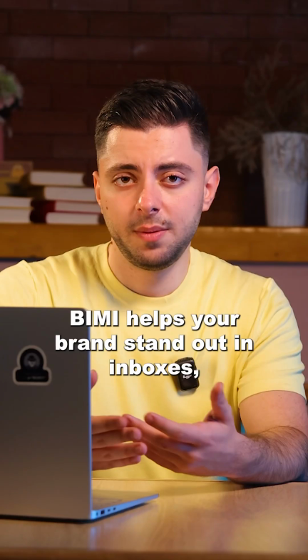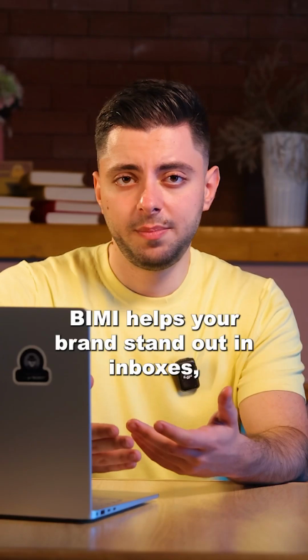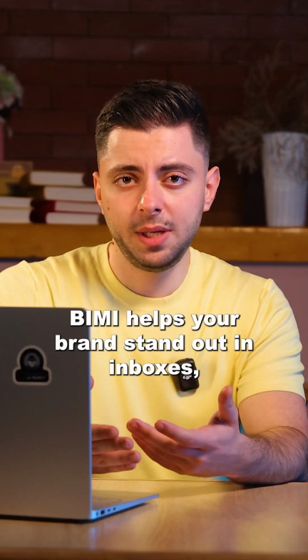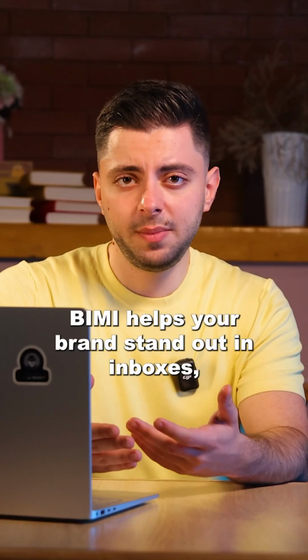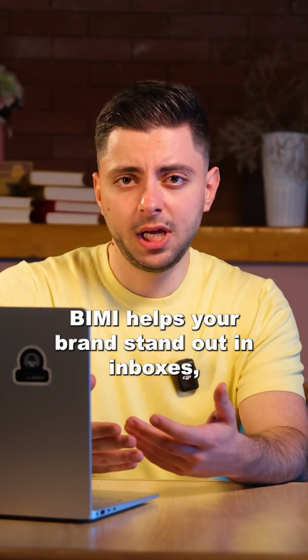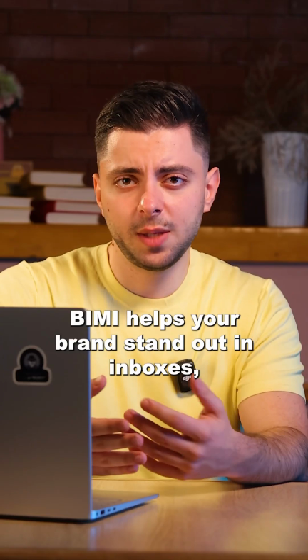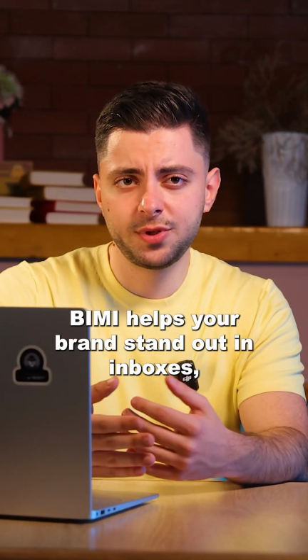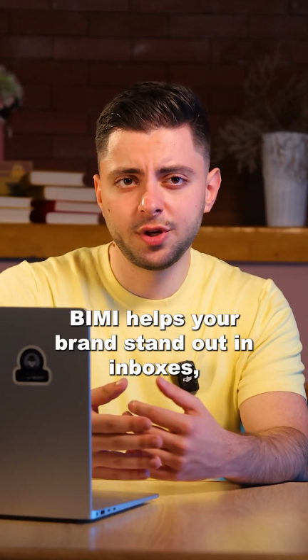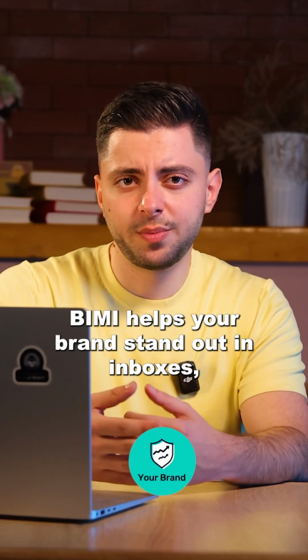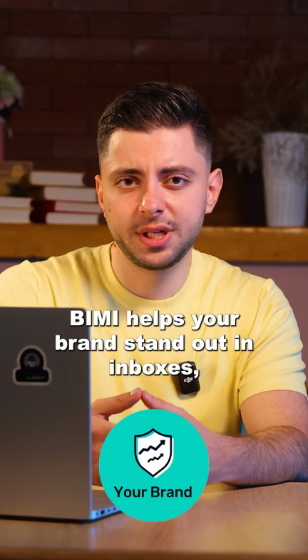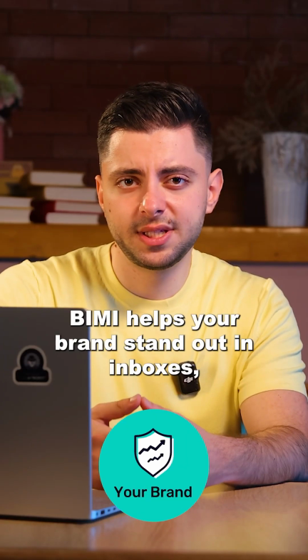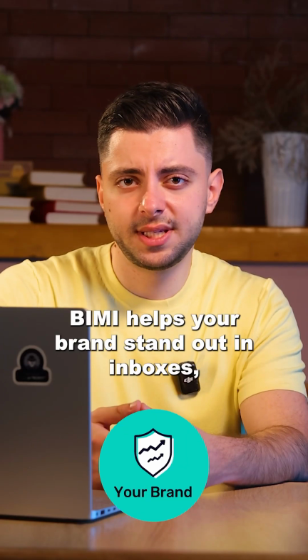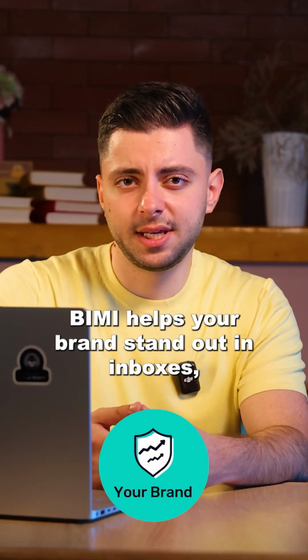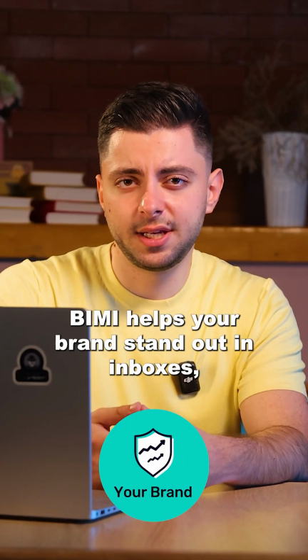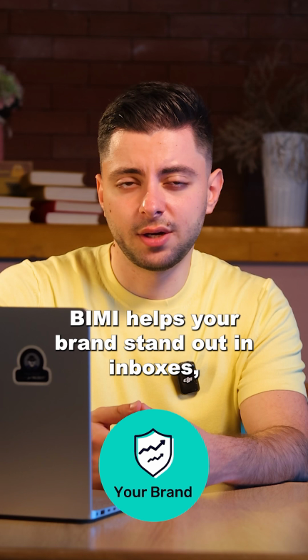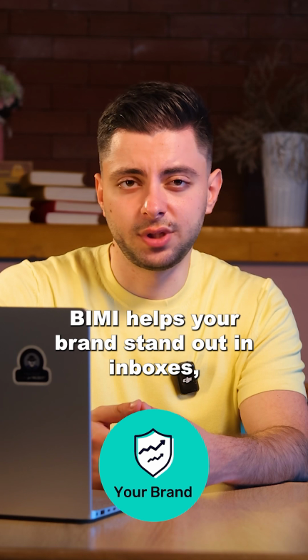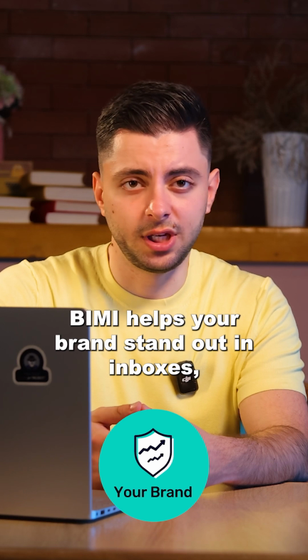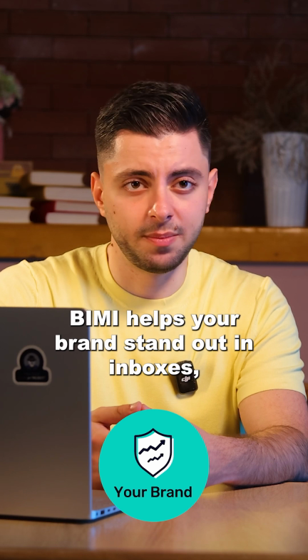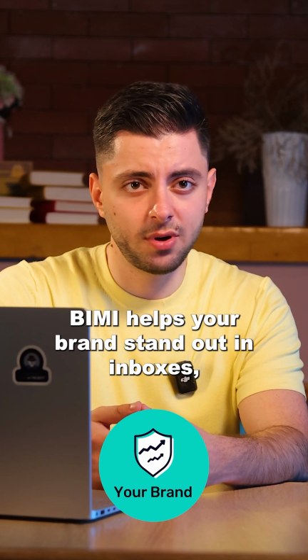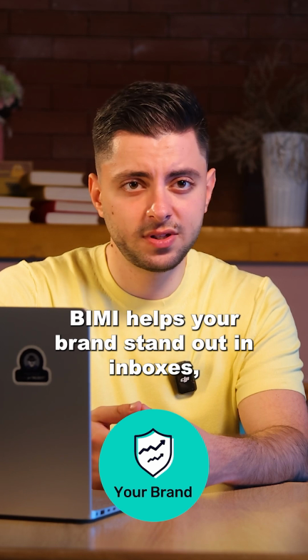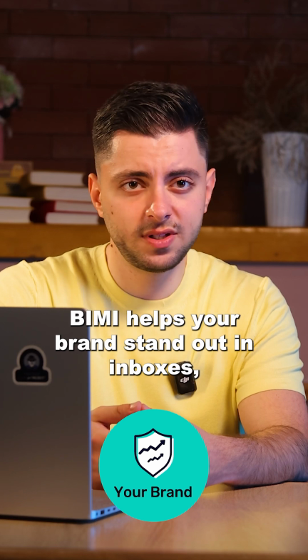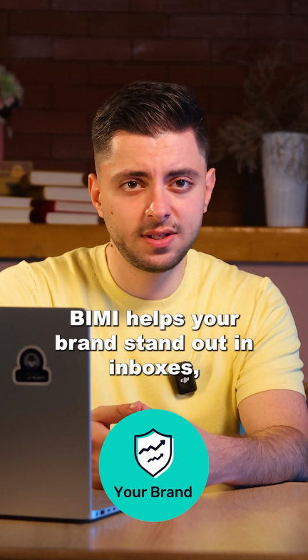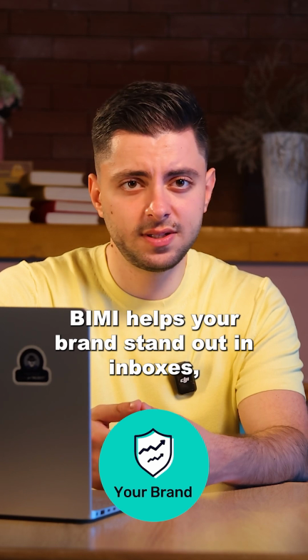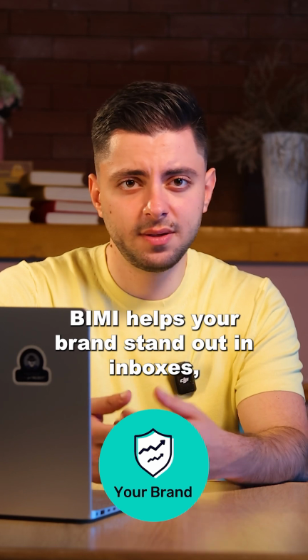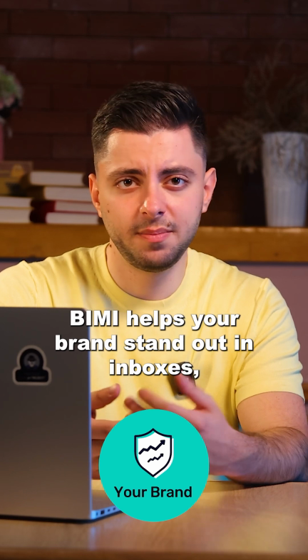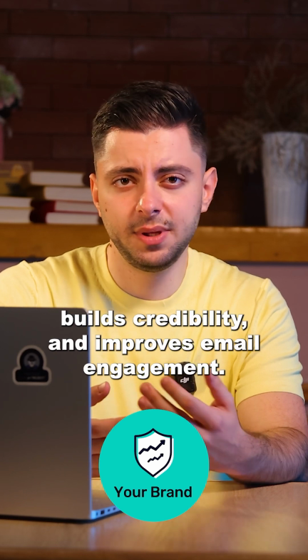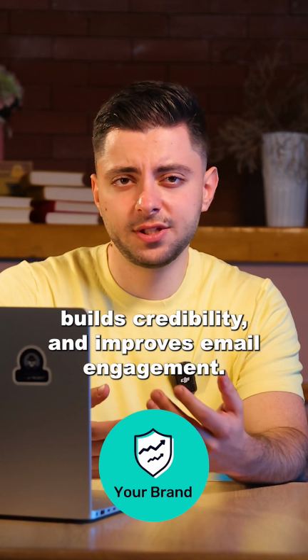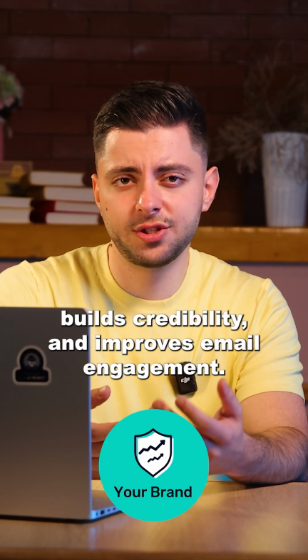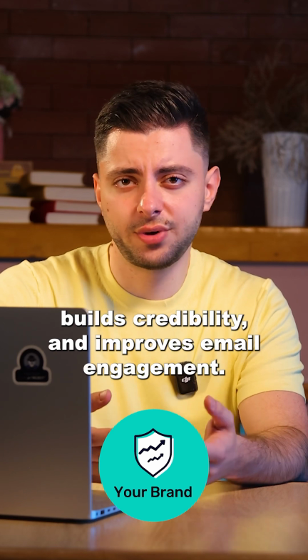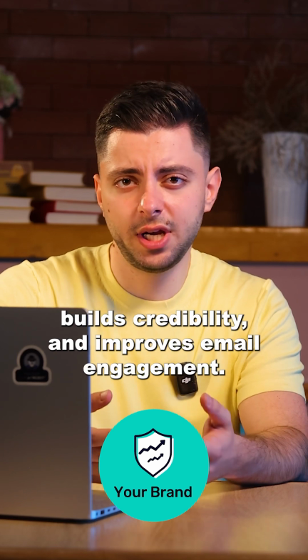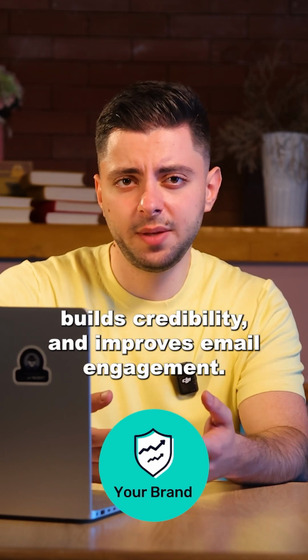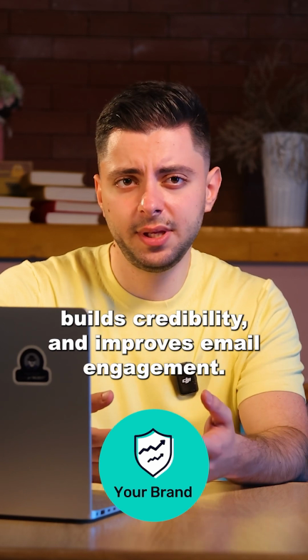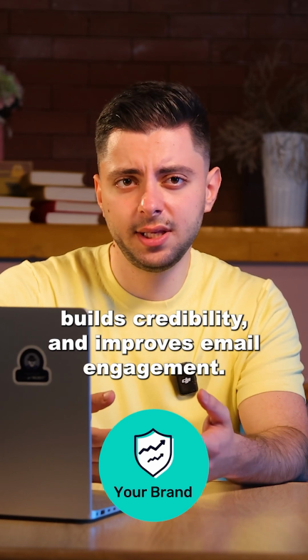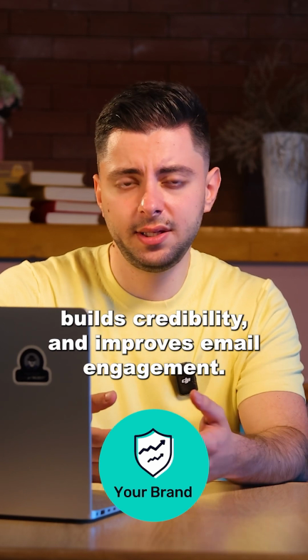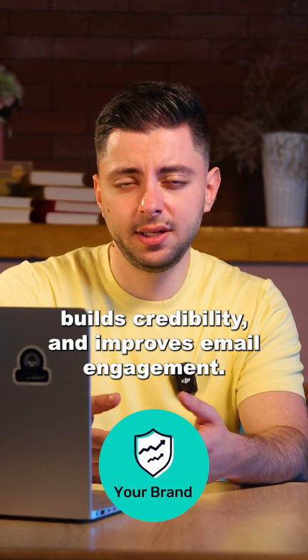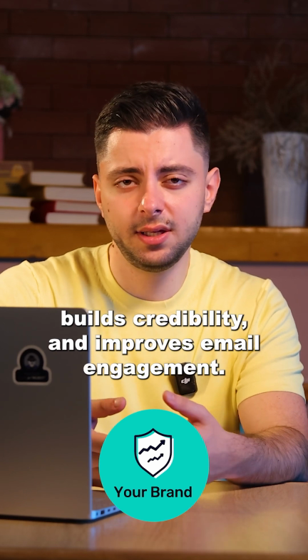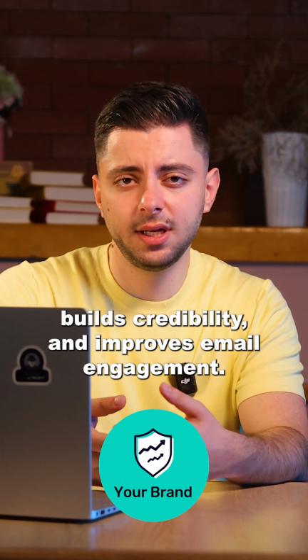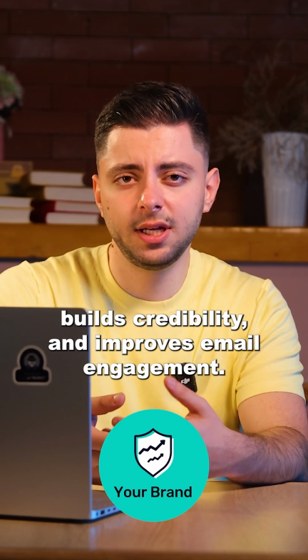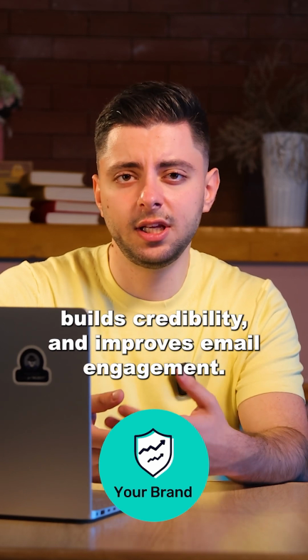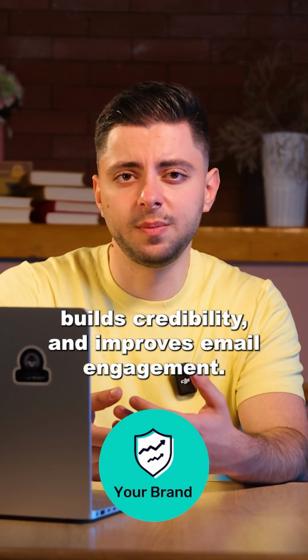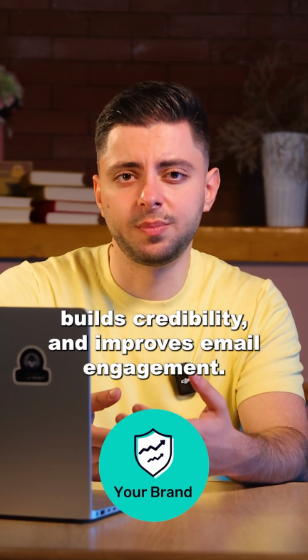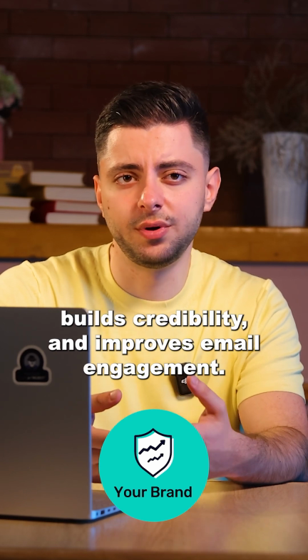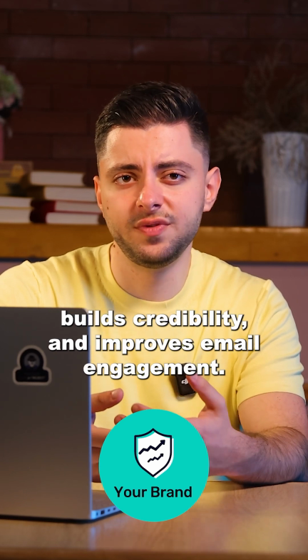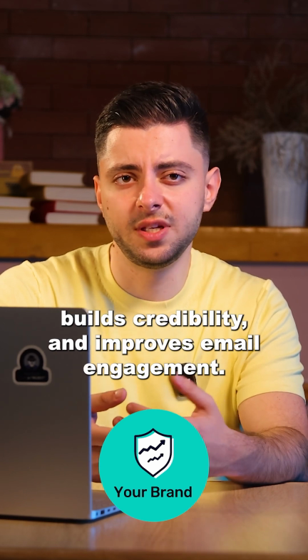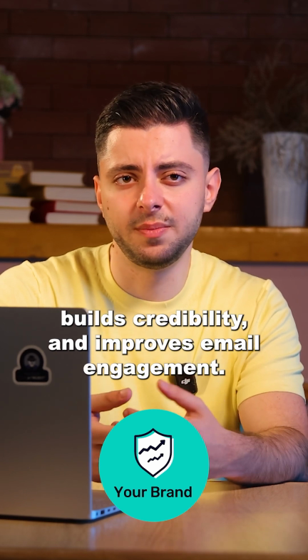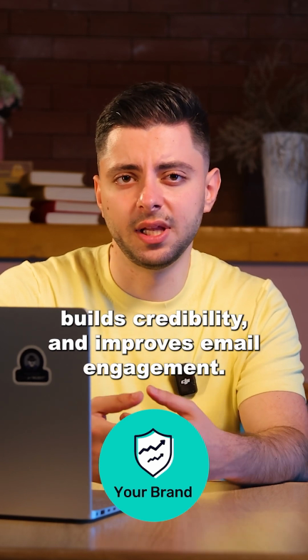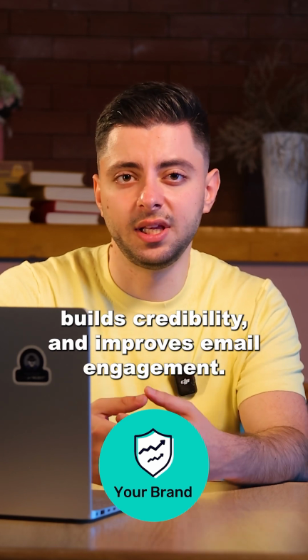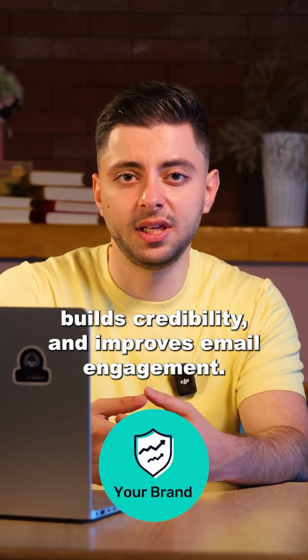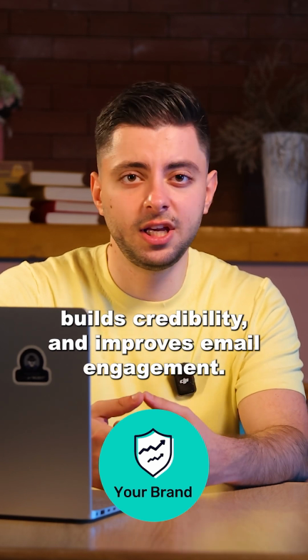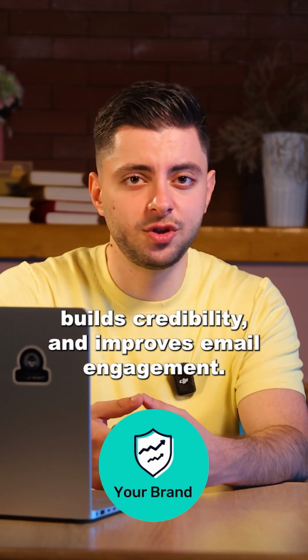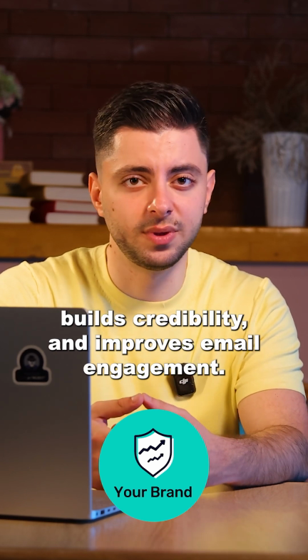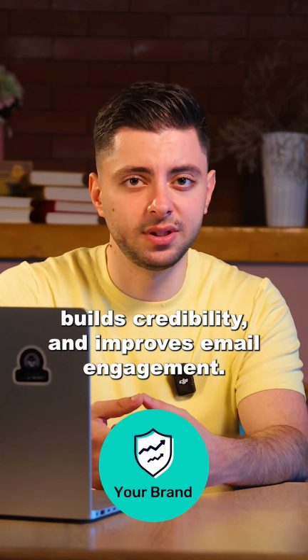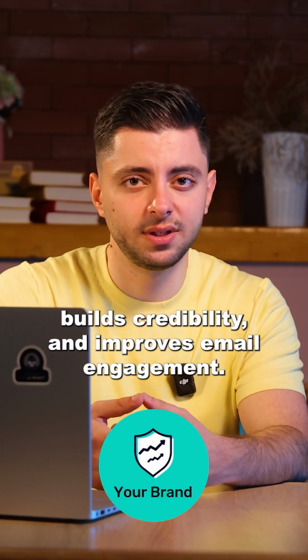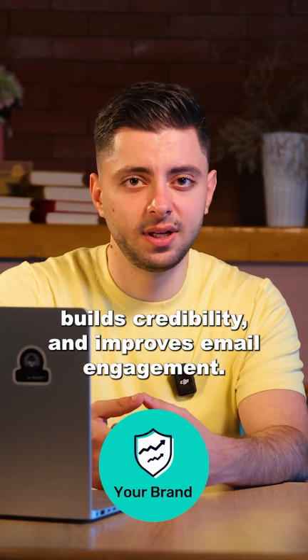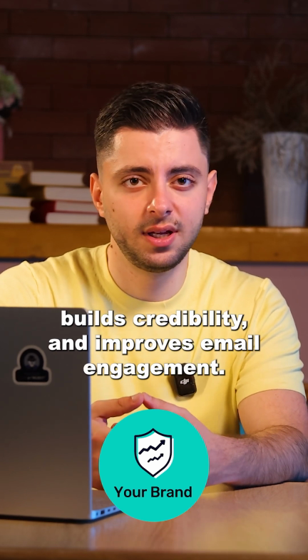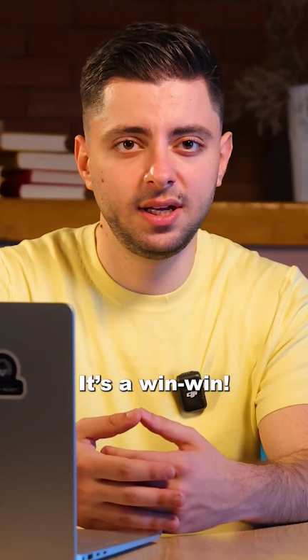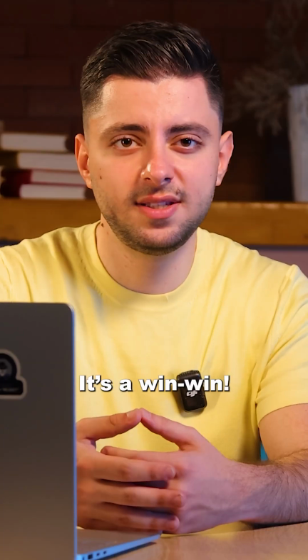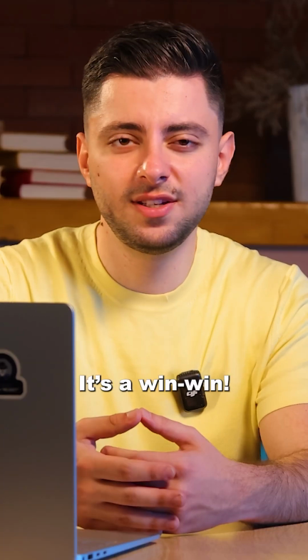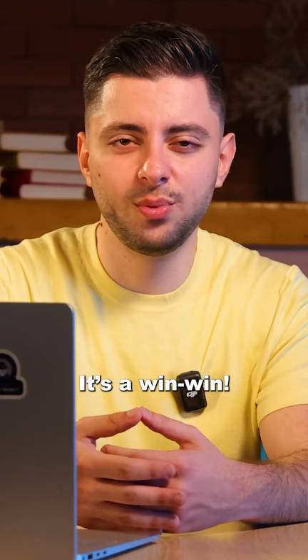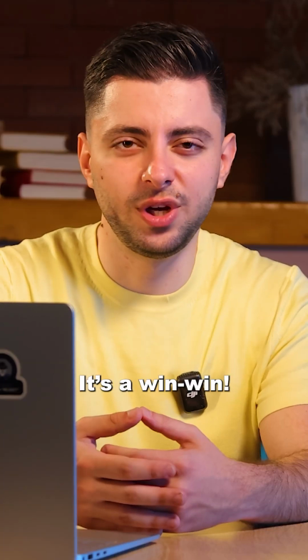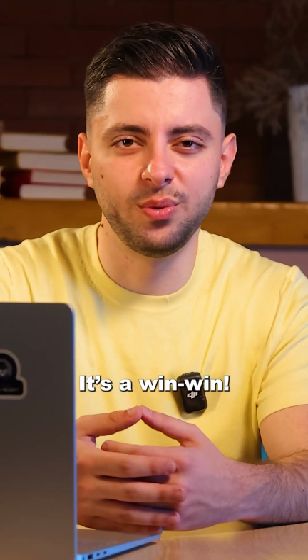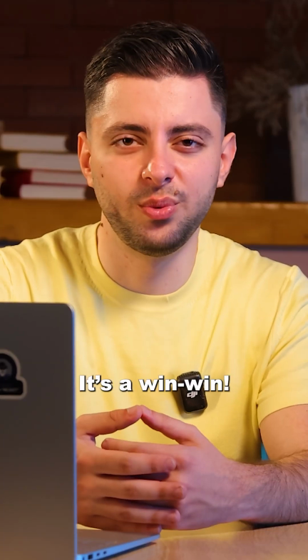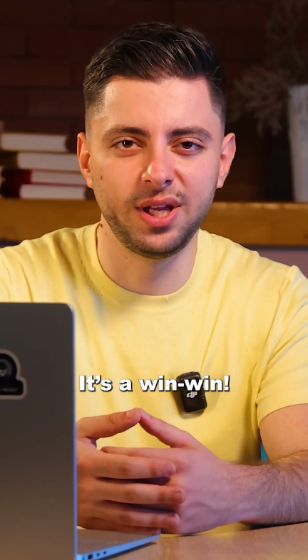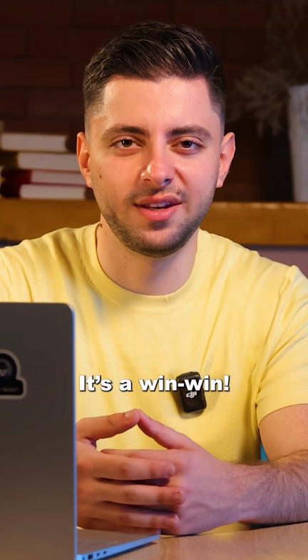BIMI helps your brand stand out in inboxes, builds credibility, and improves email engagement. It's a win-win.